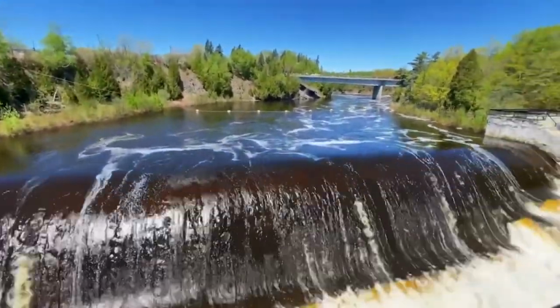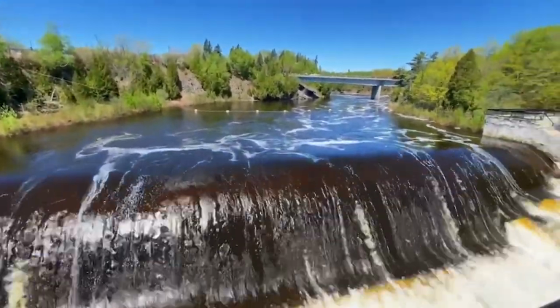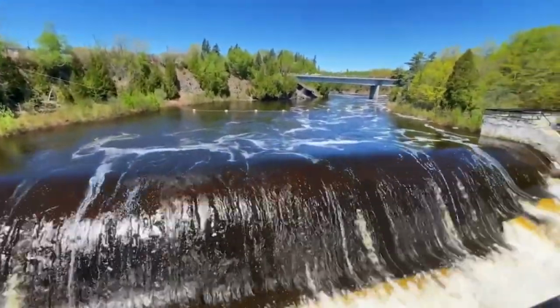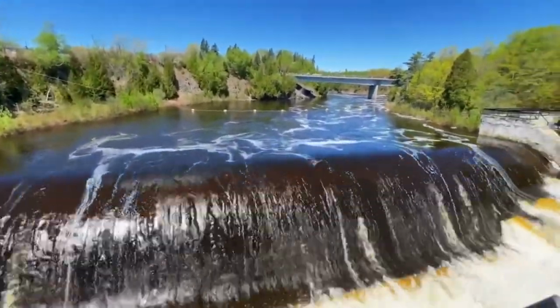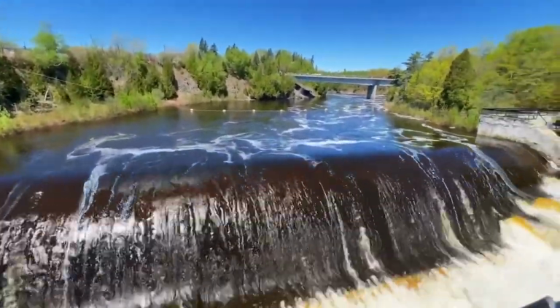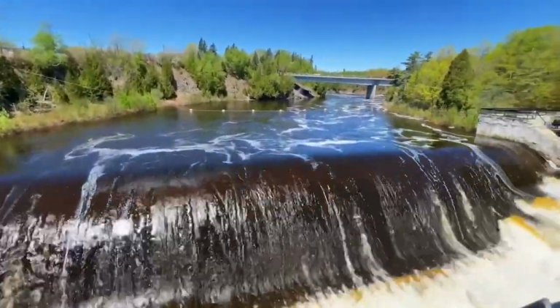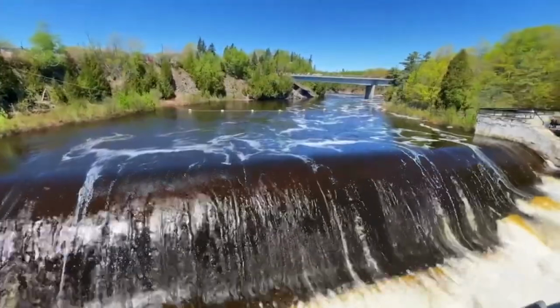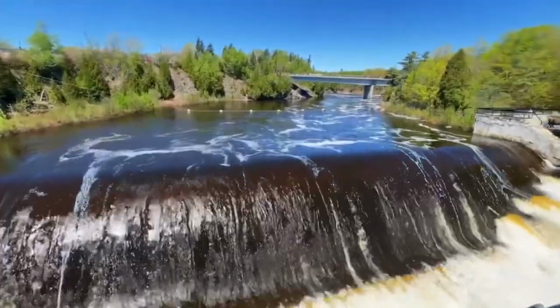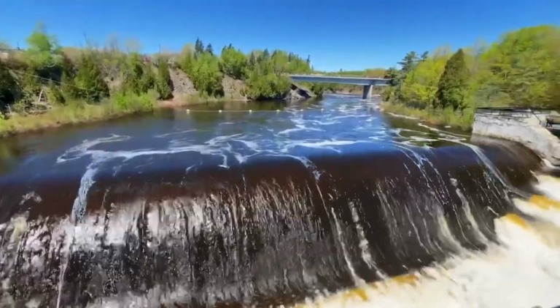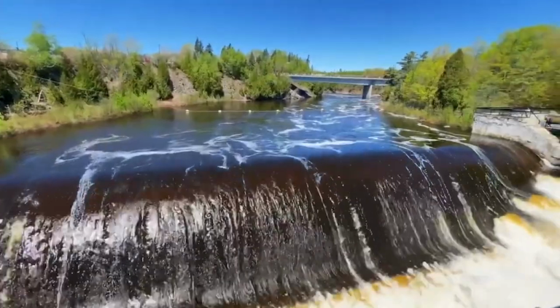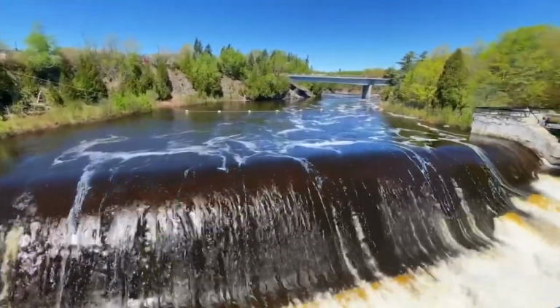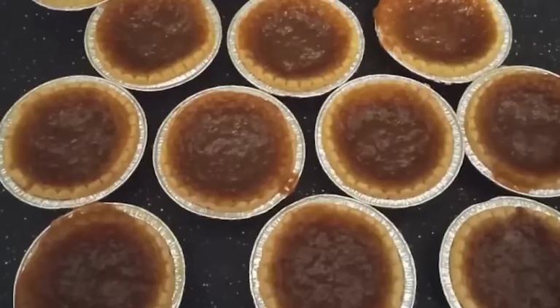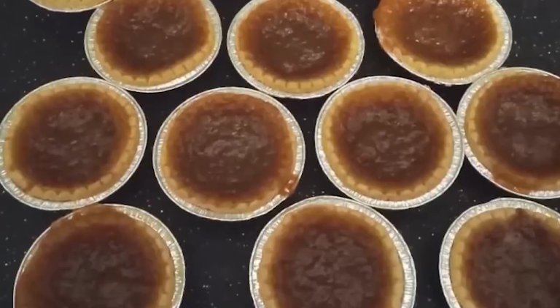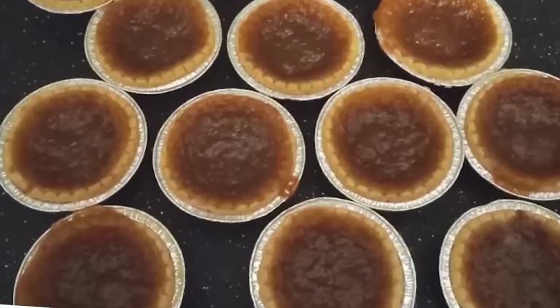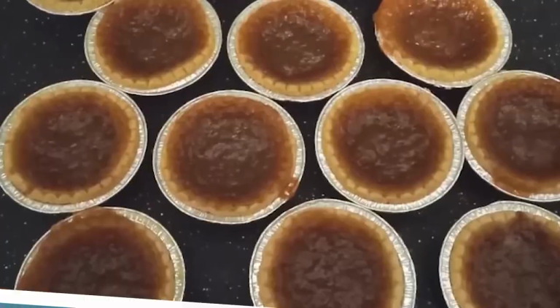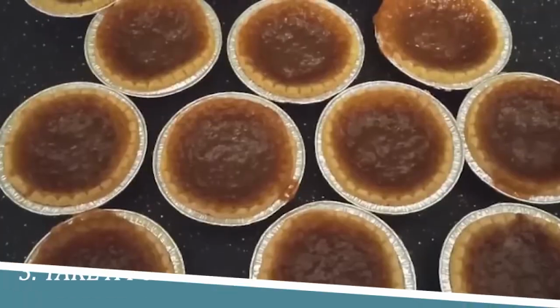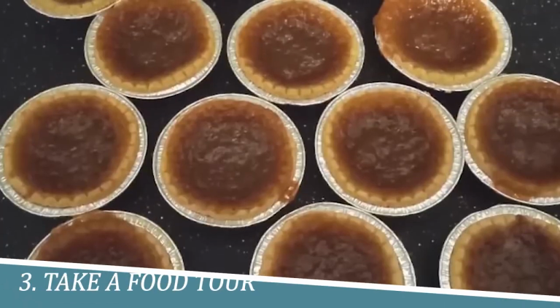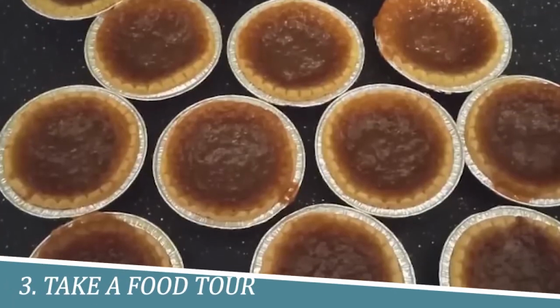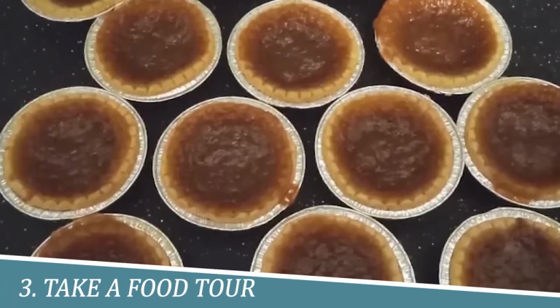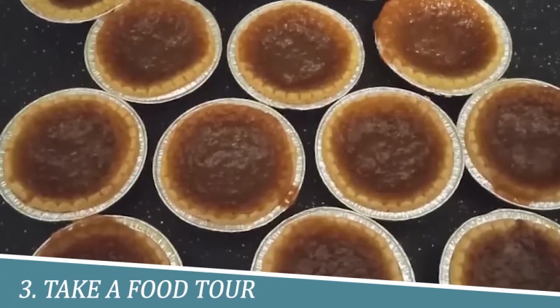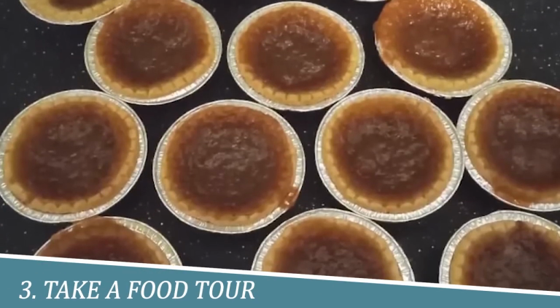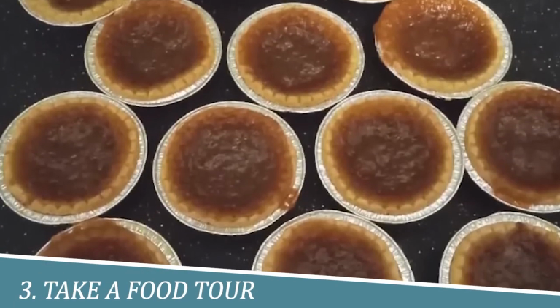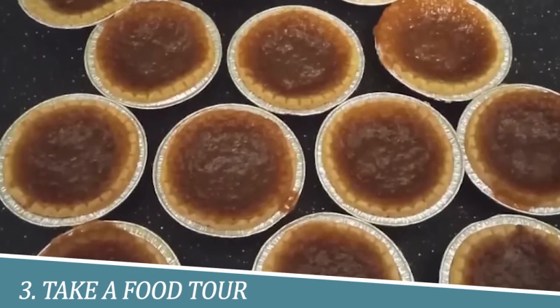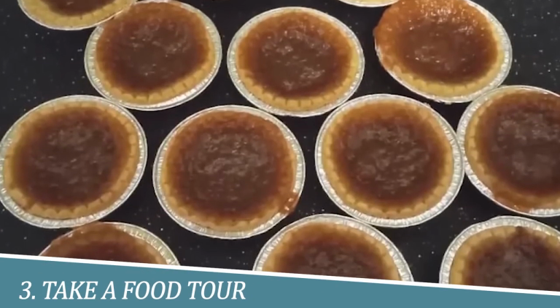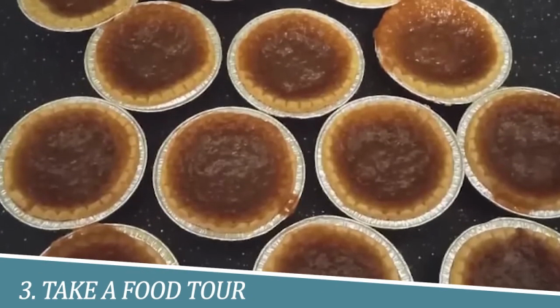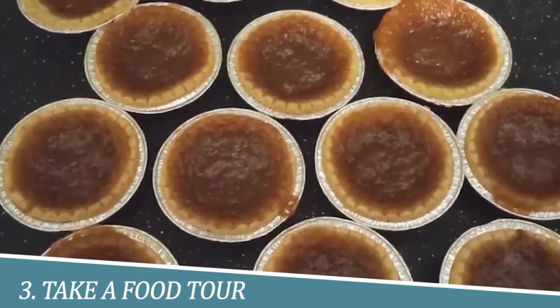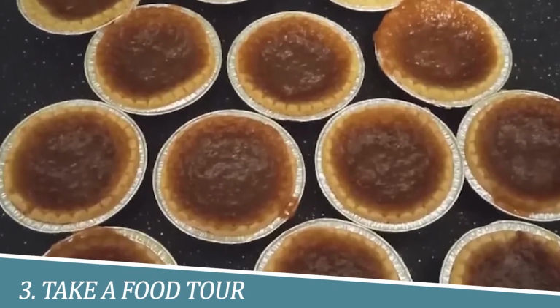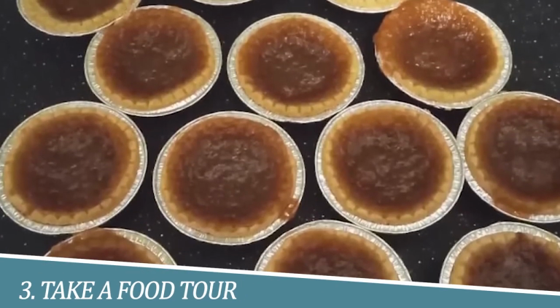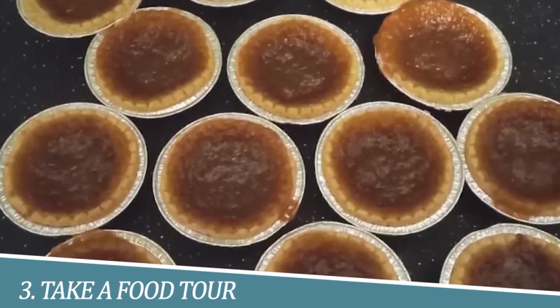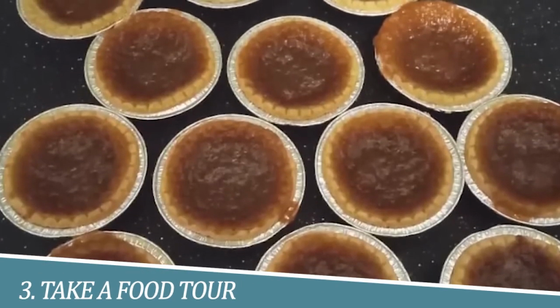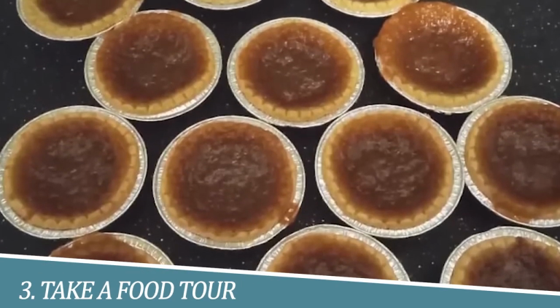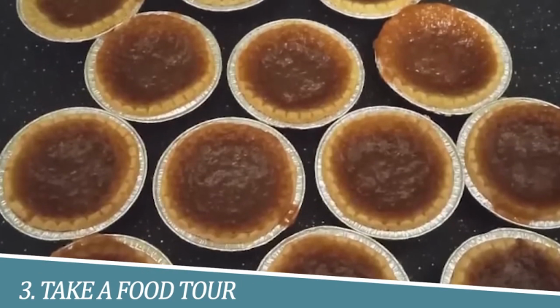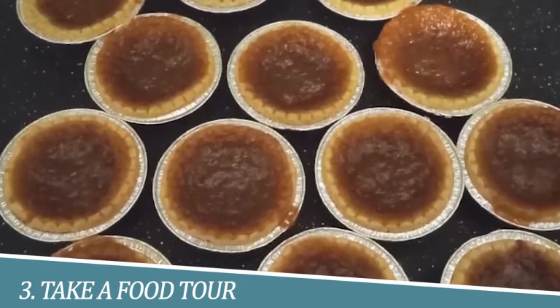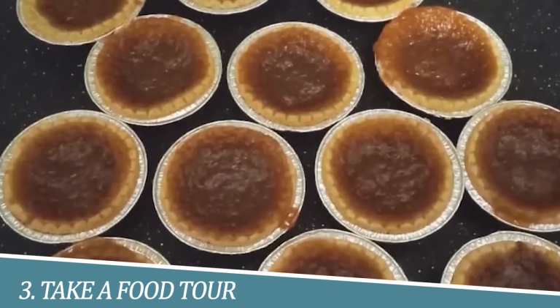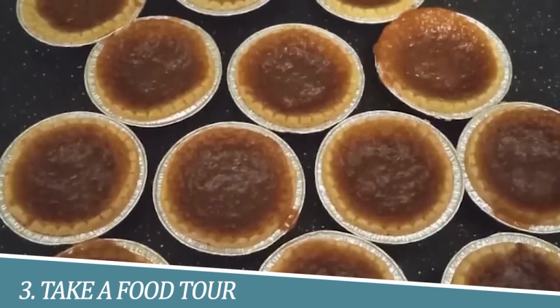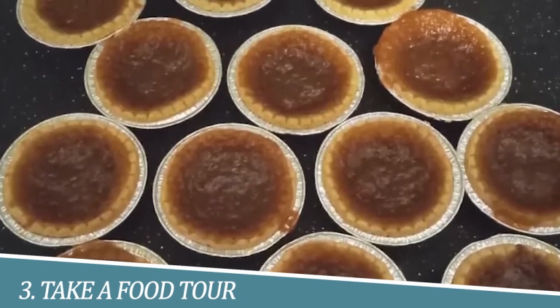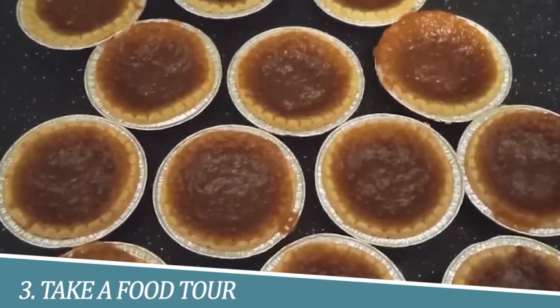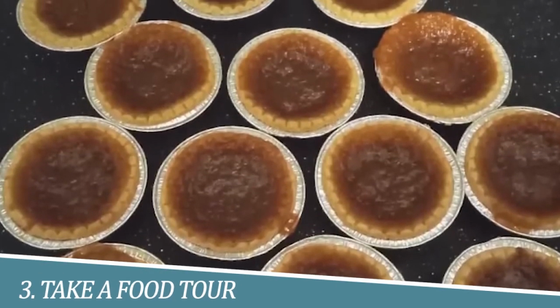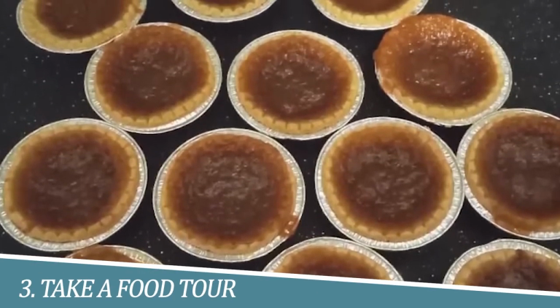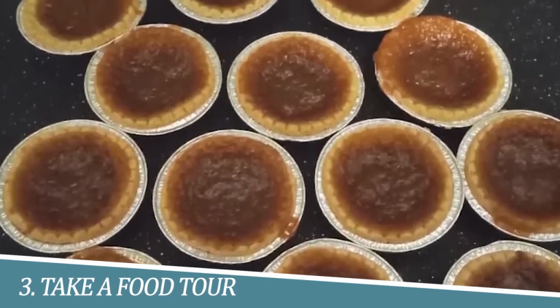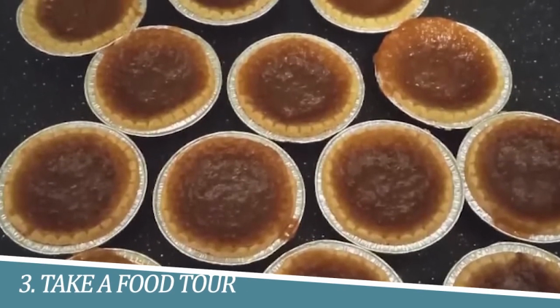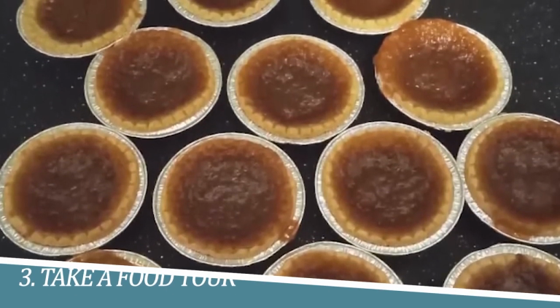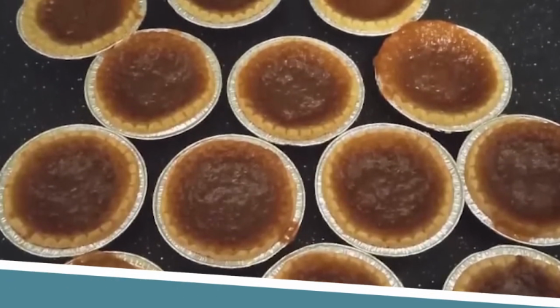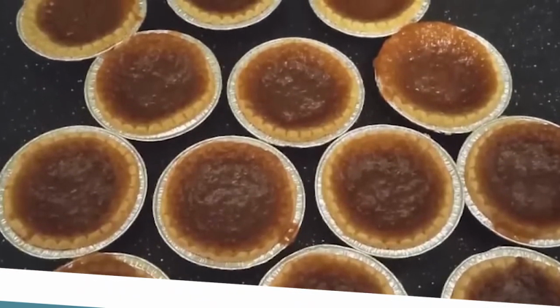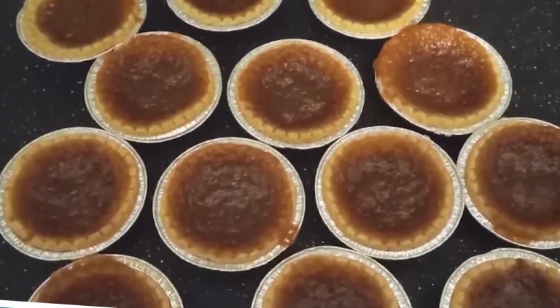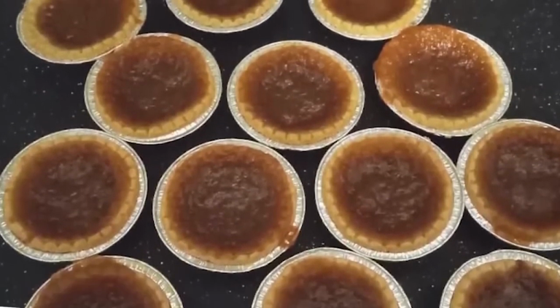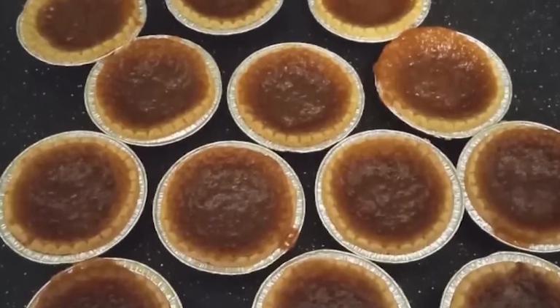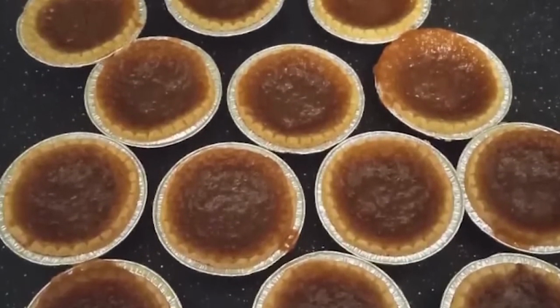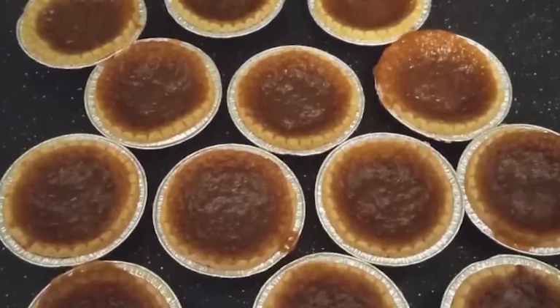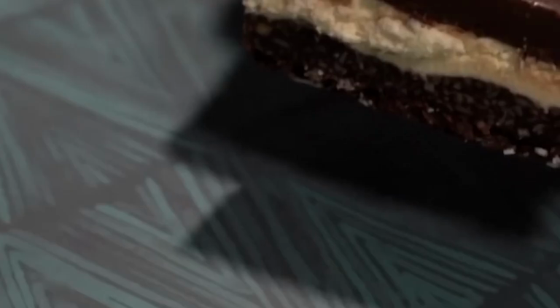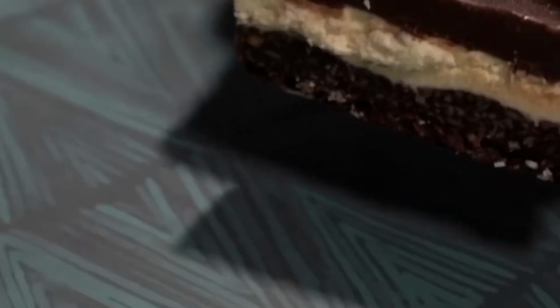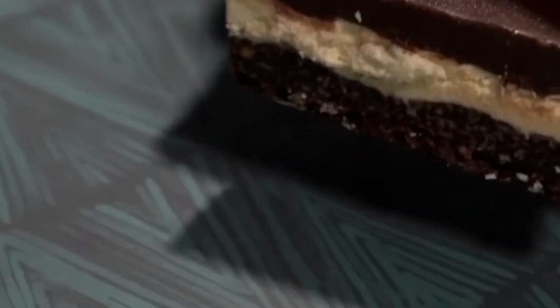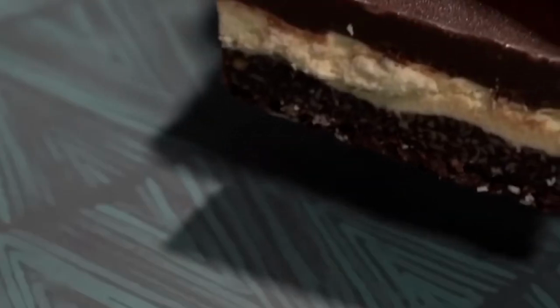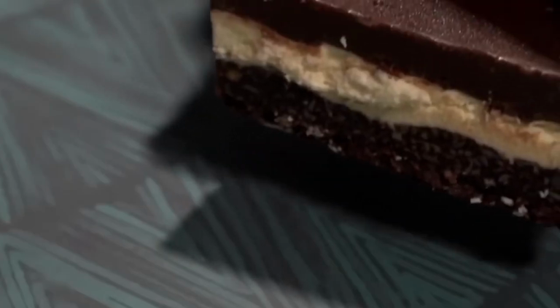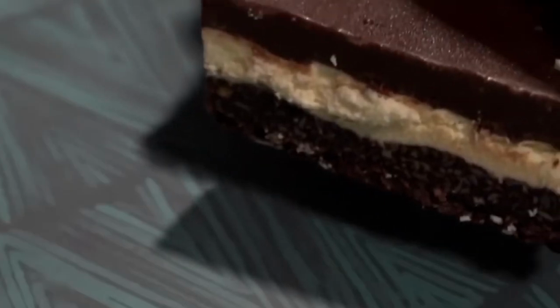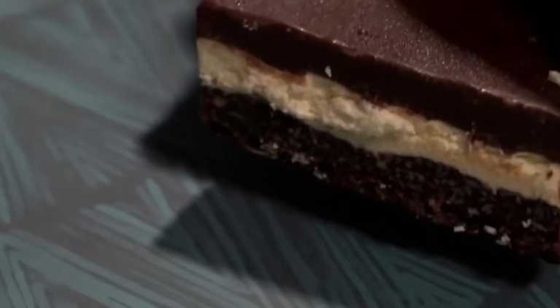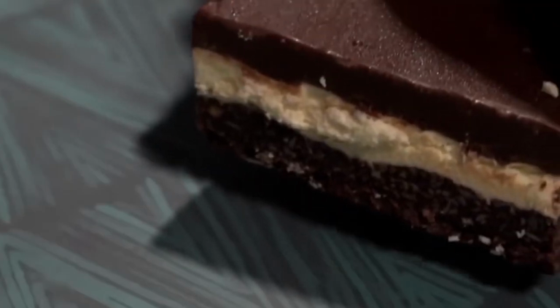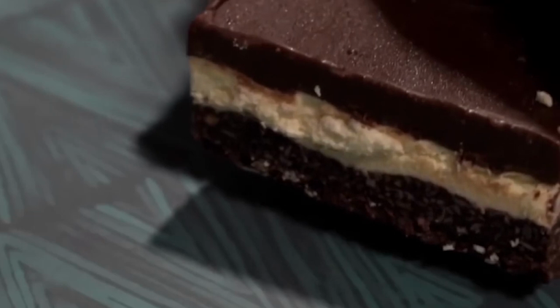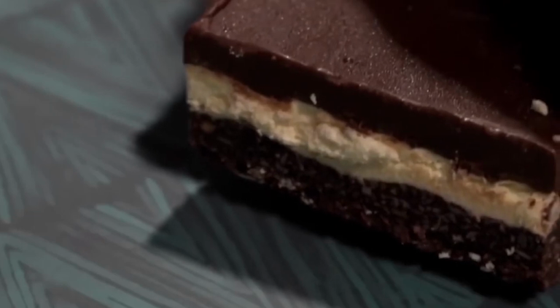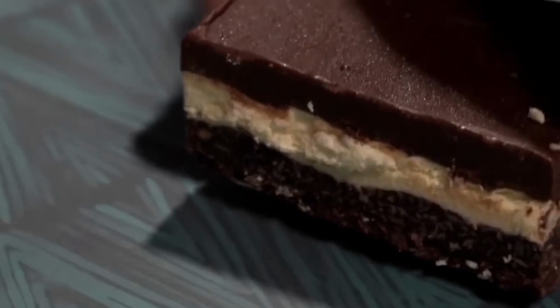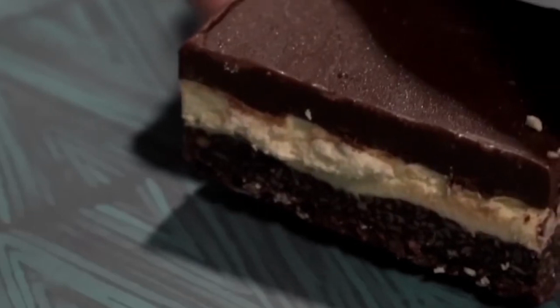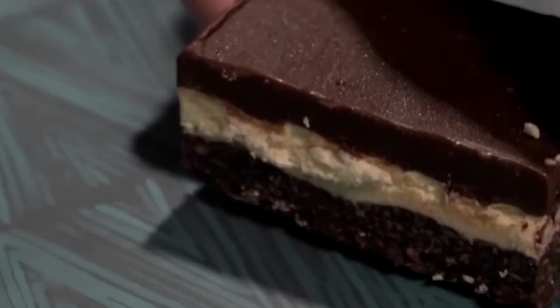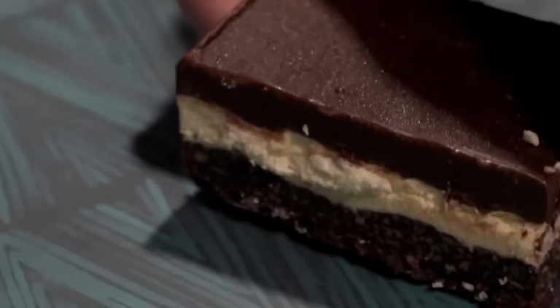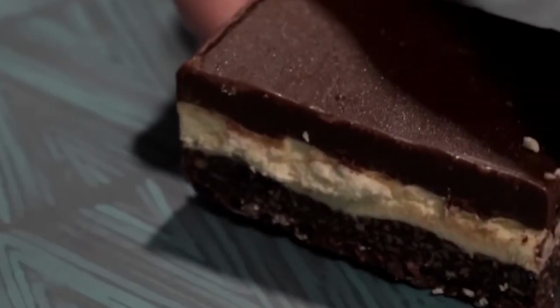There's also a visitor center and restaurant. Montmorency Falls is a natural wonder that should not be missed.